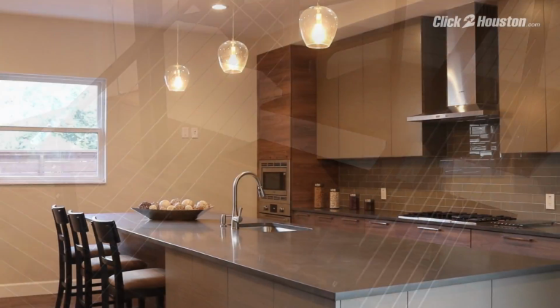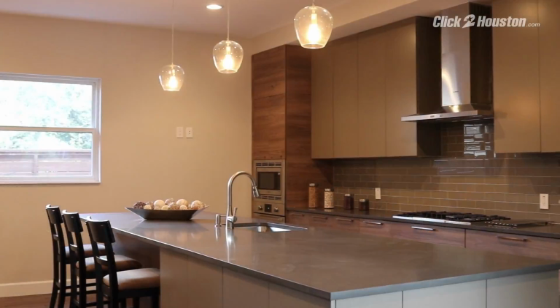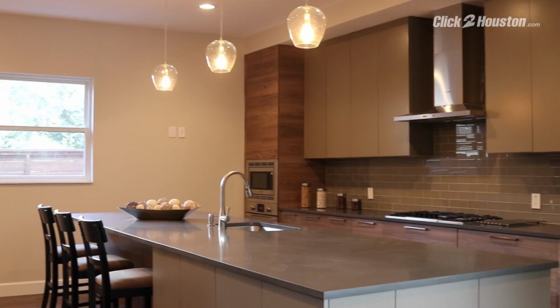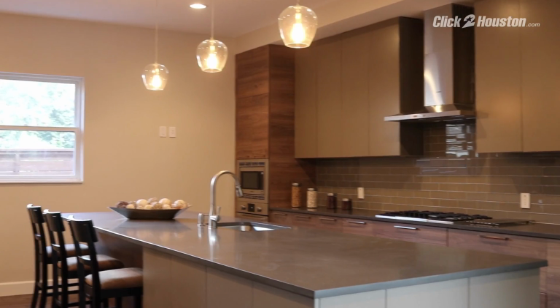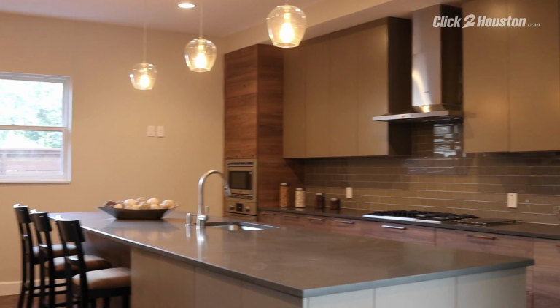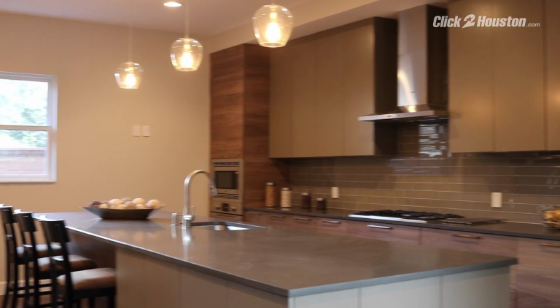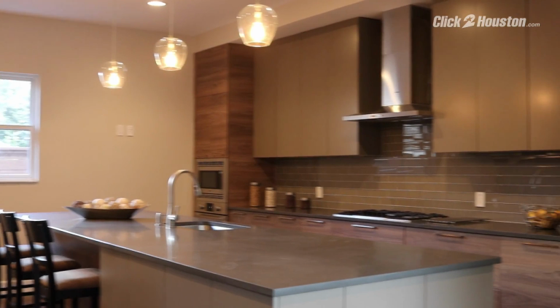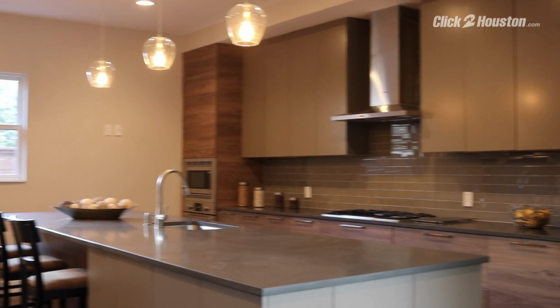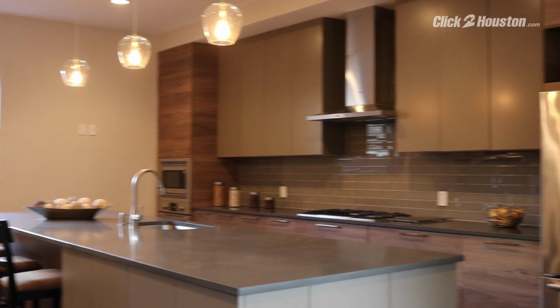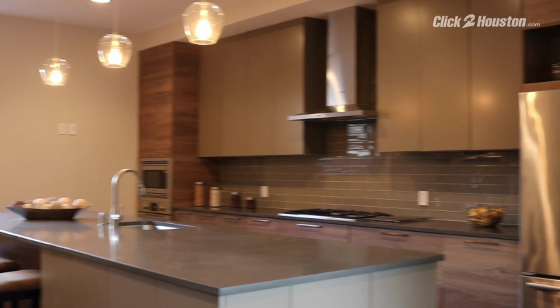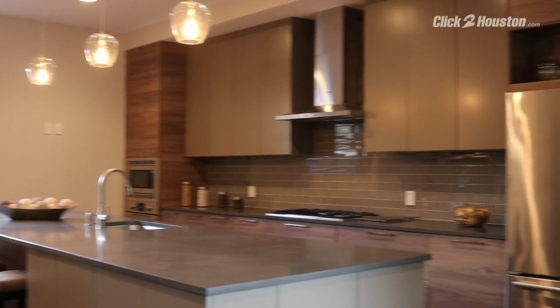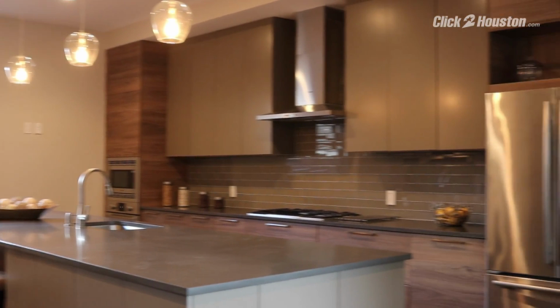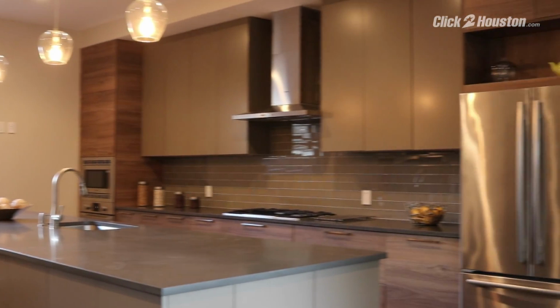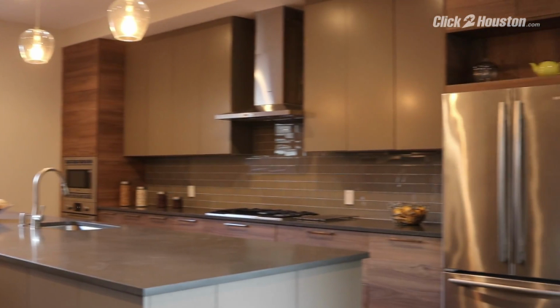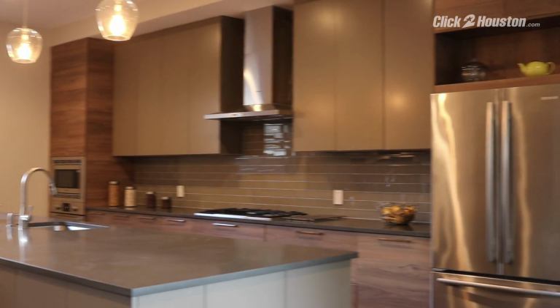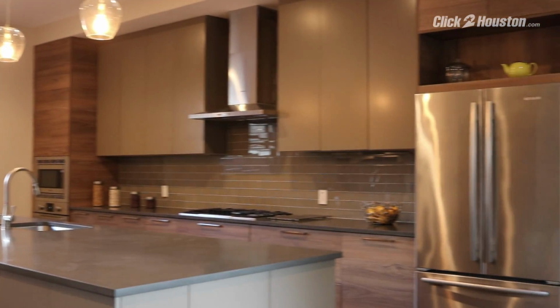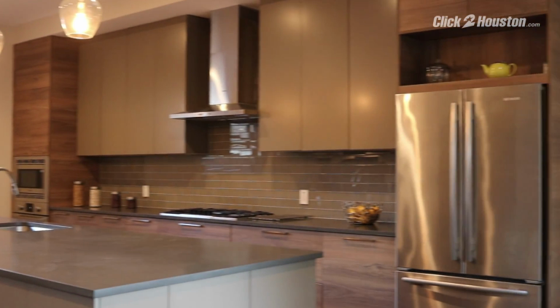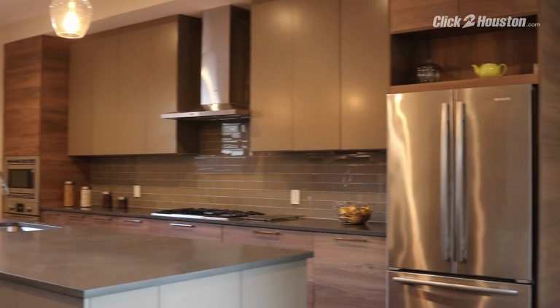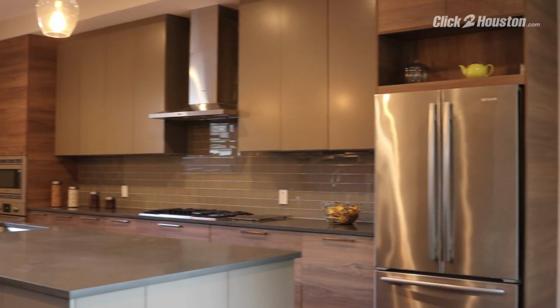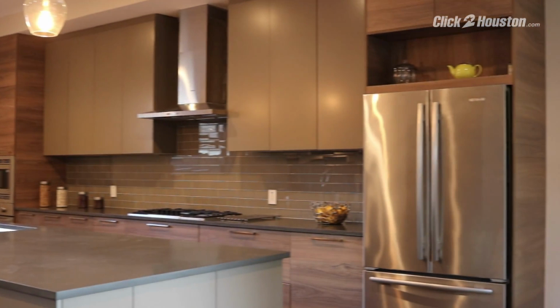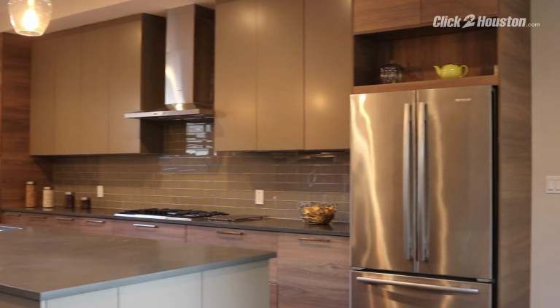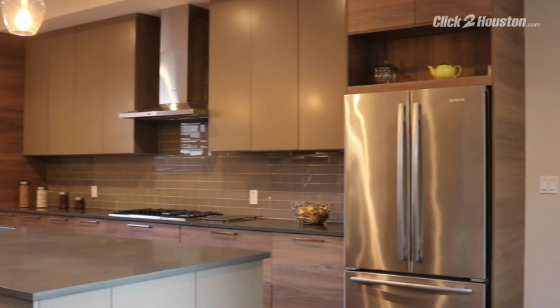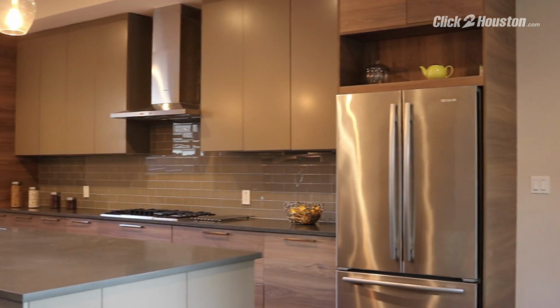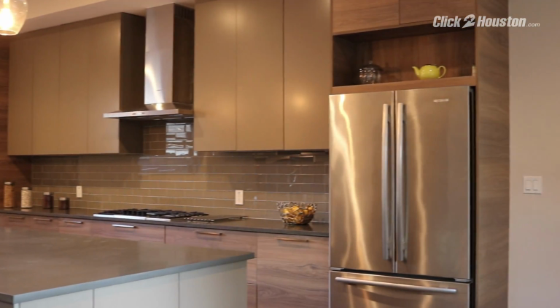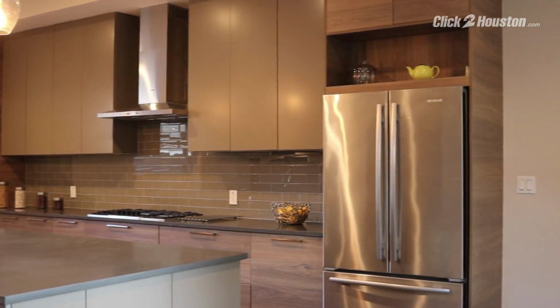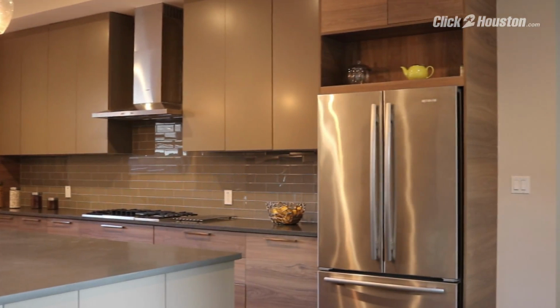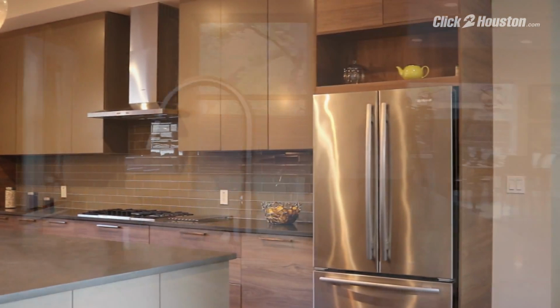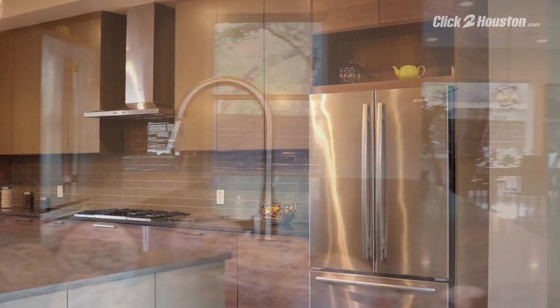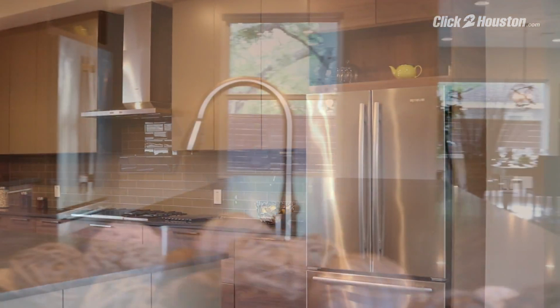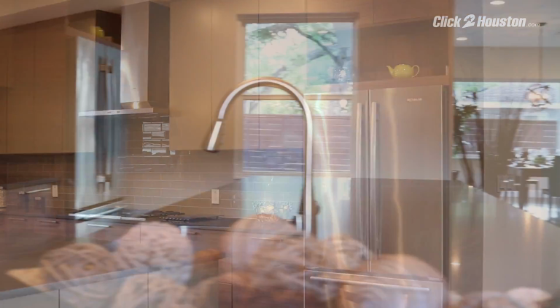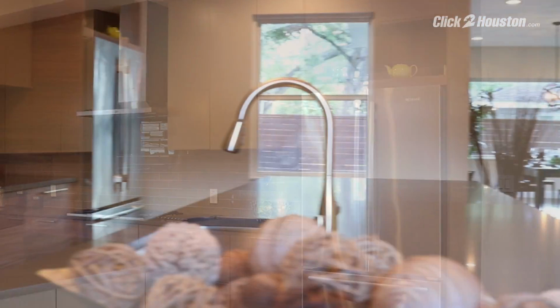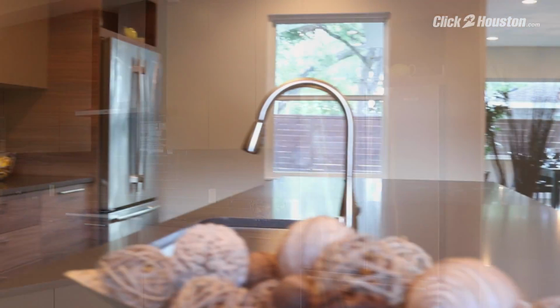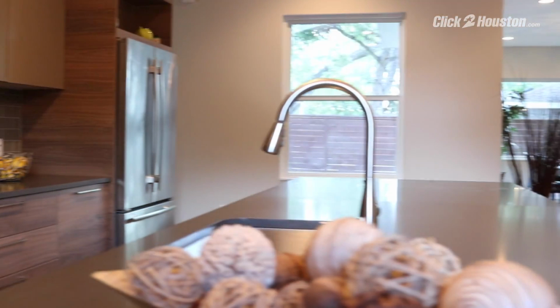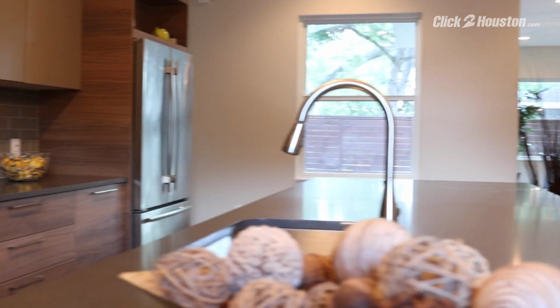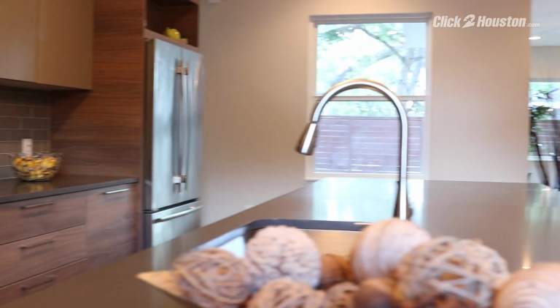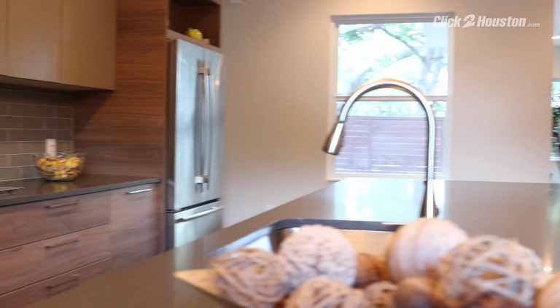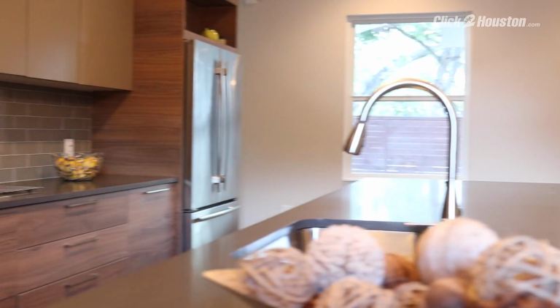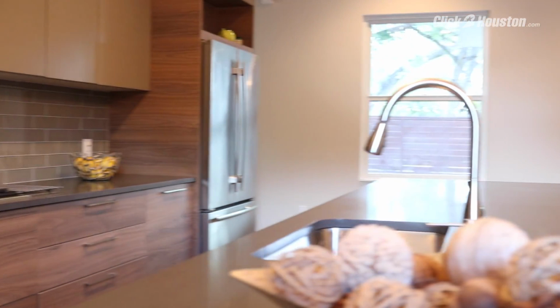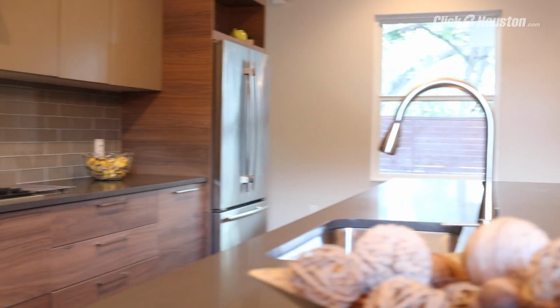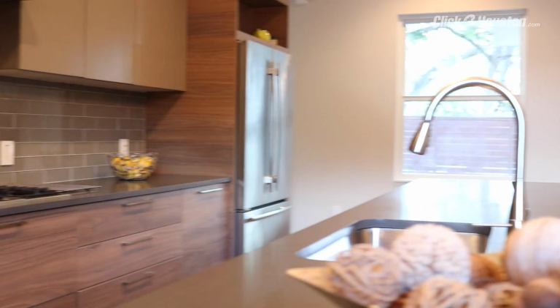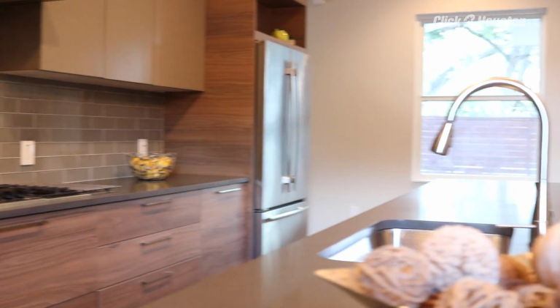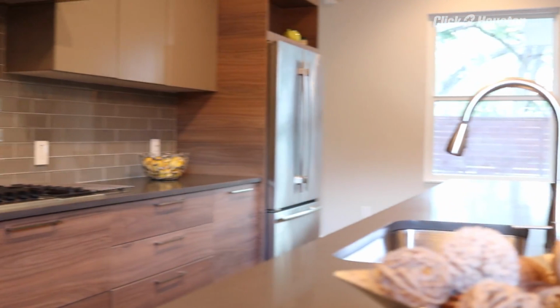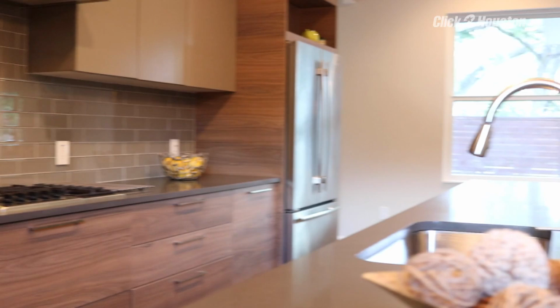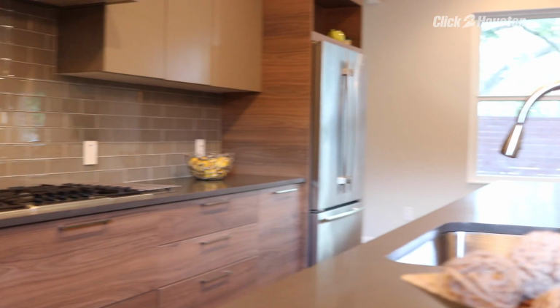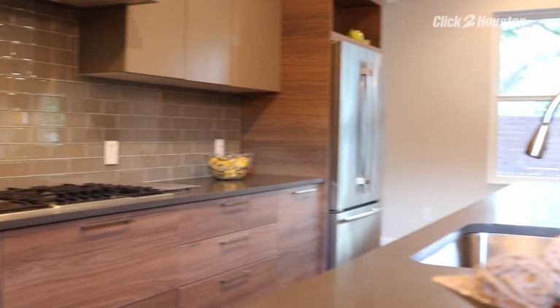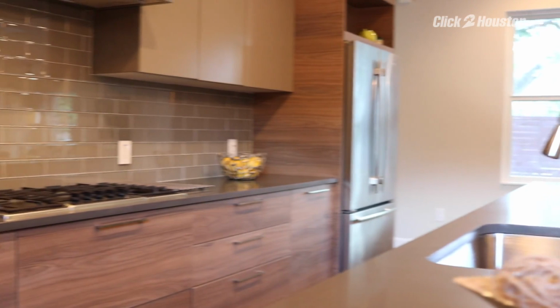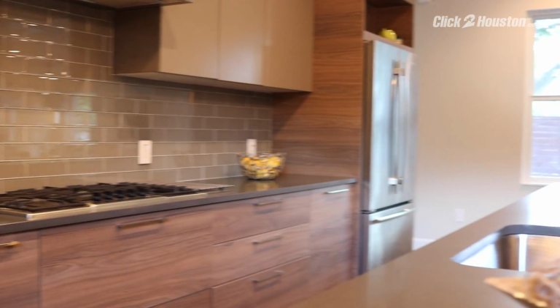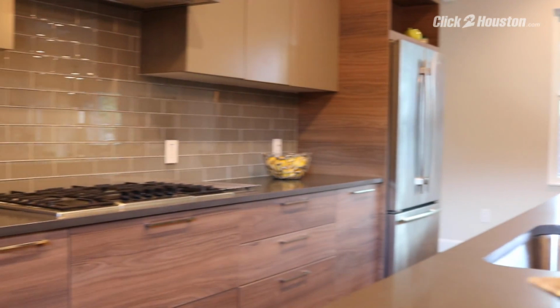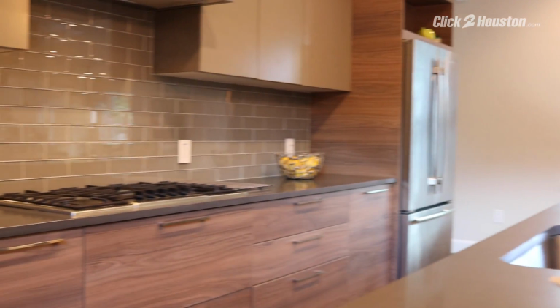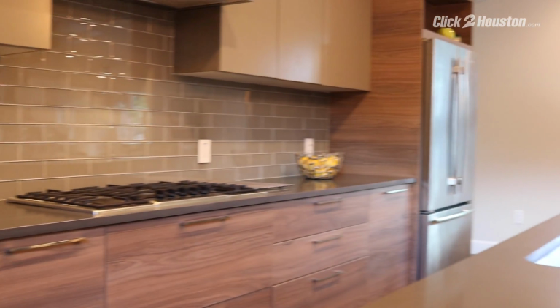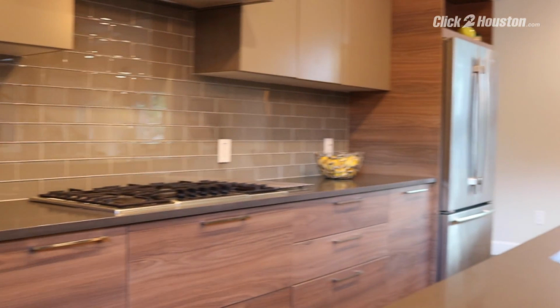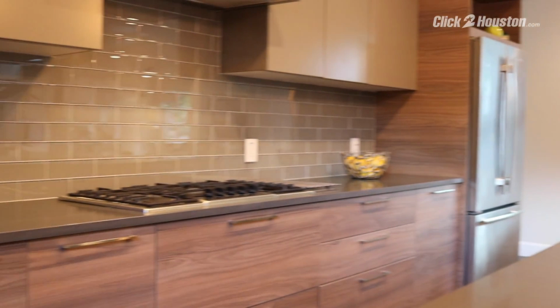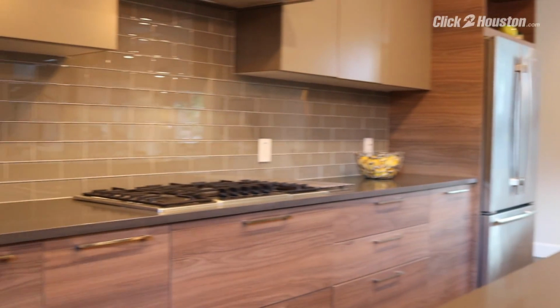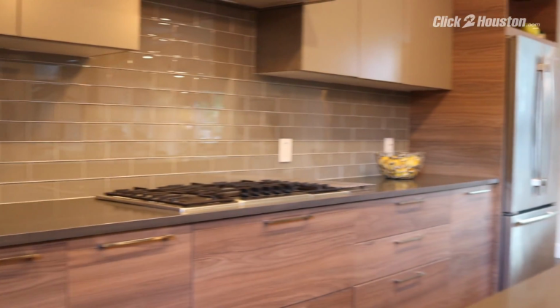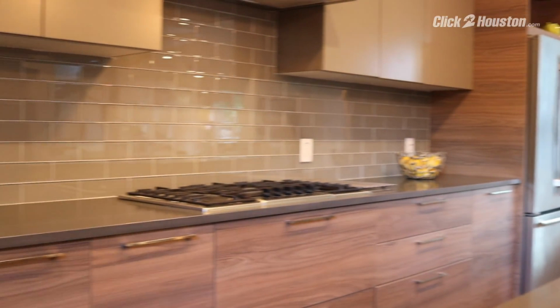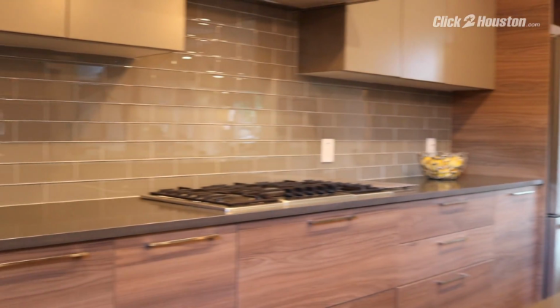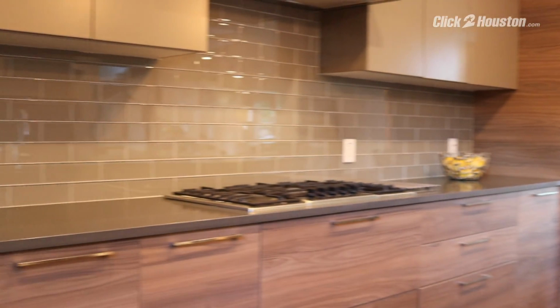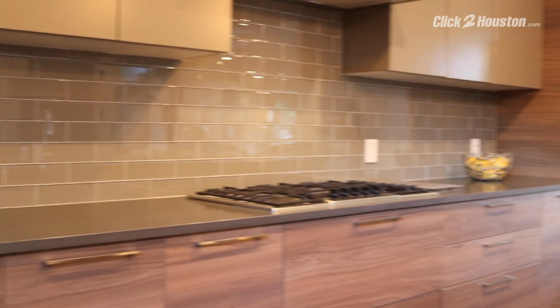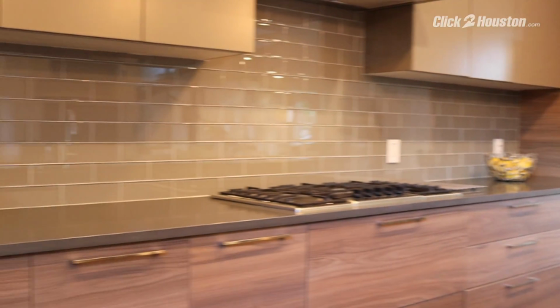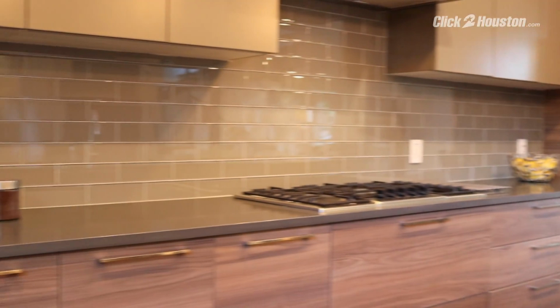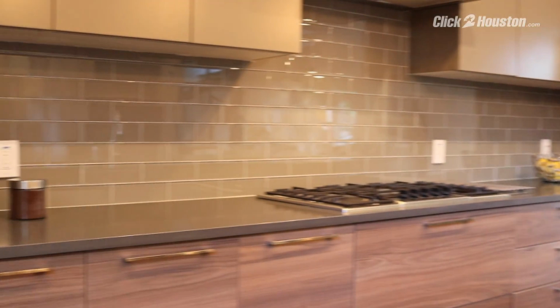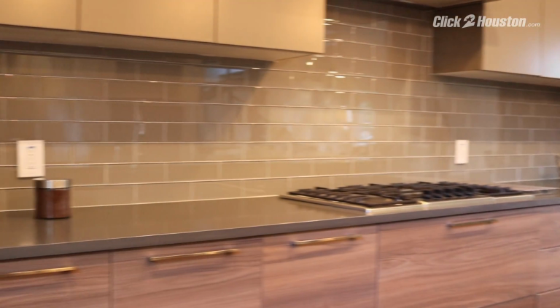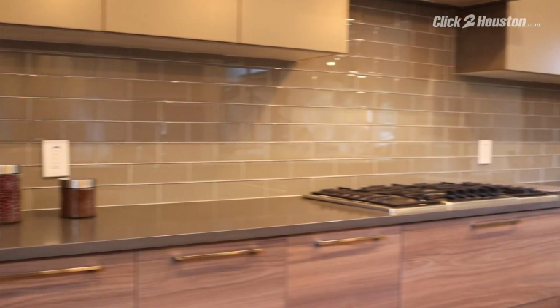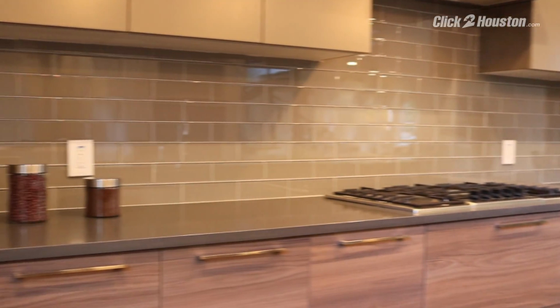Top-of-the-line kitchen finishes include quartz countertops, a large island with breakfast bar, custom cabinets, and stainless steel appliances.